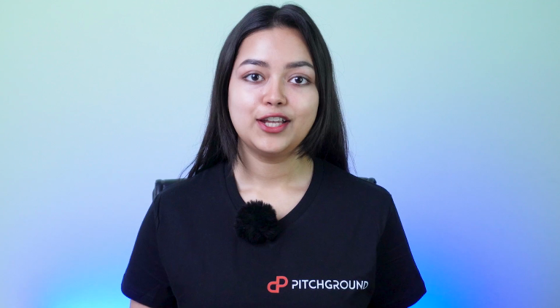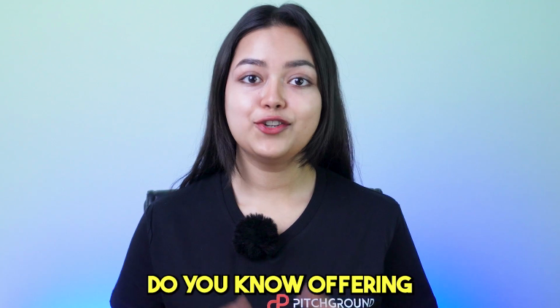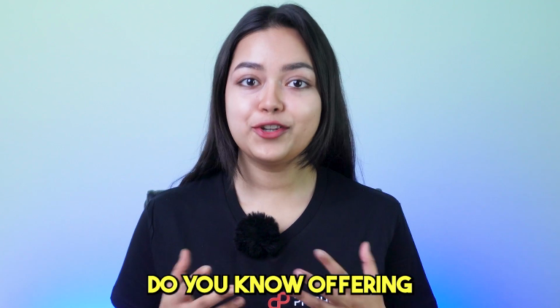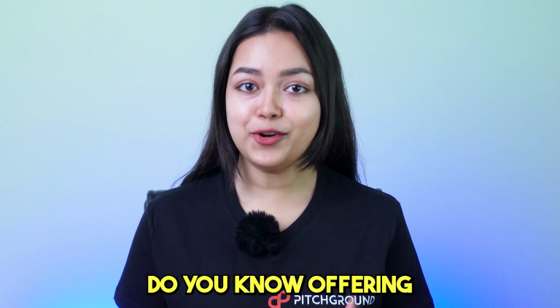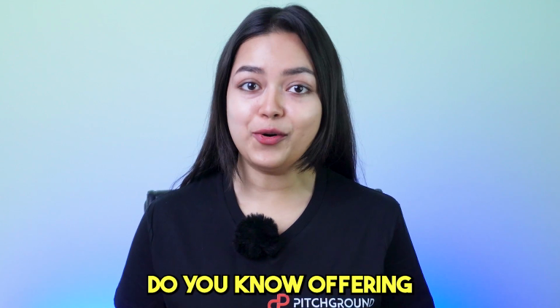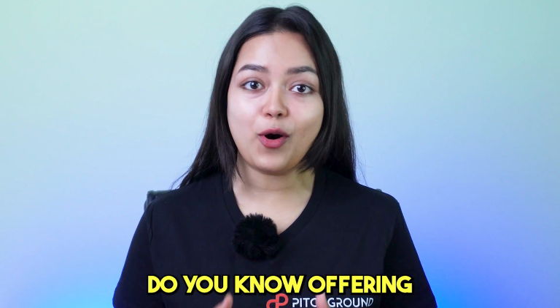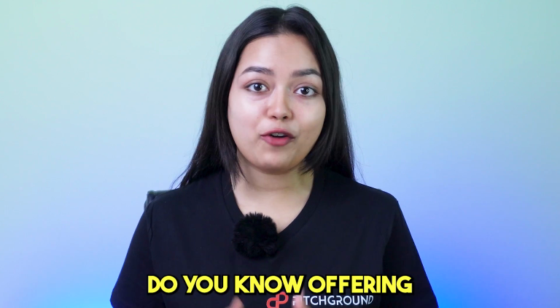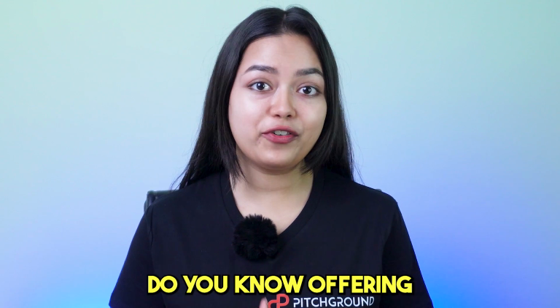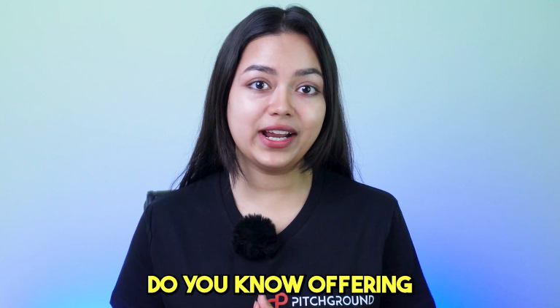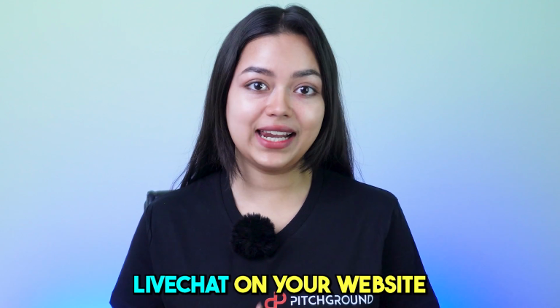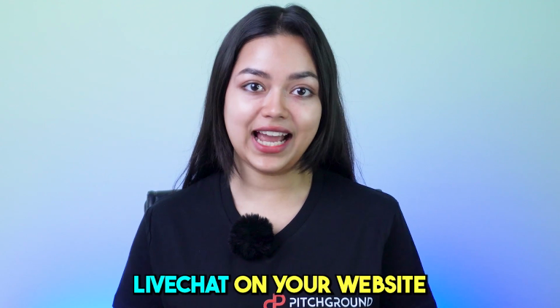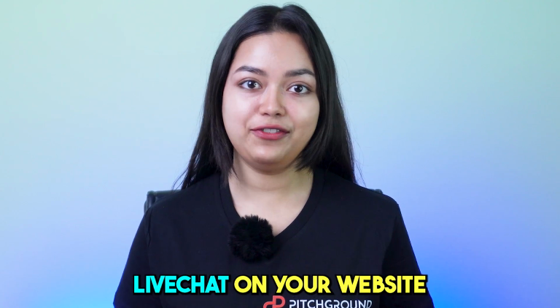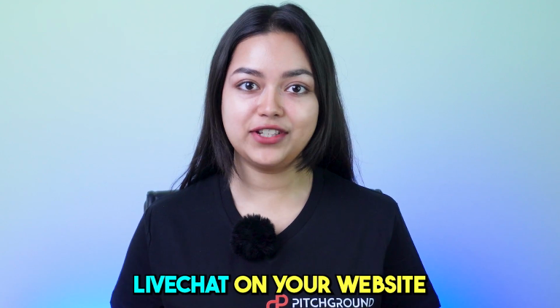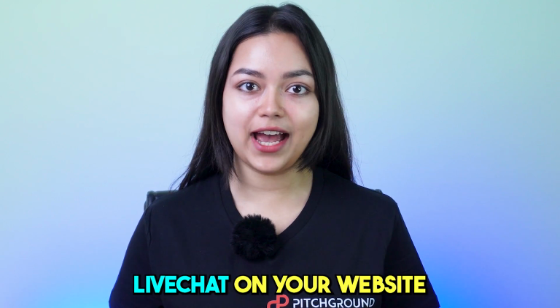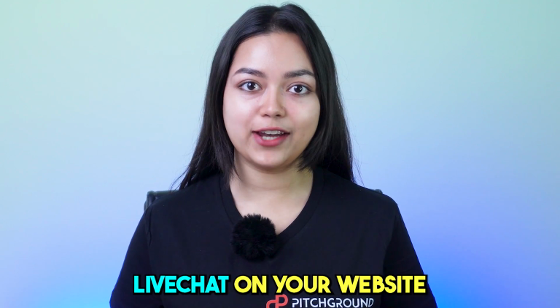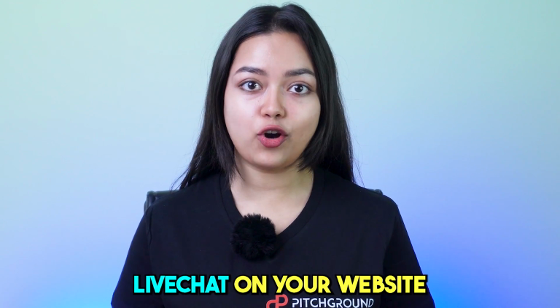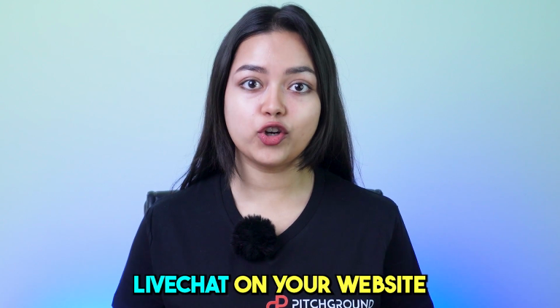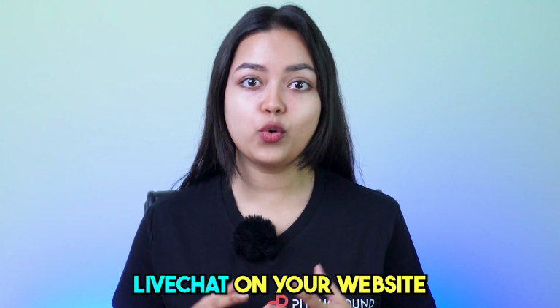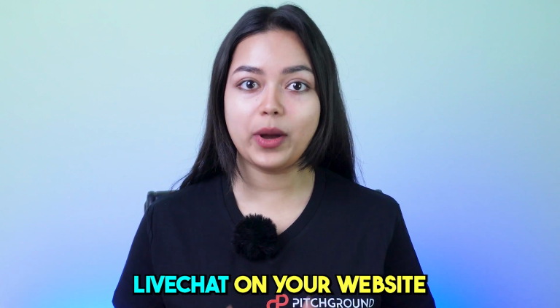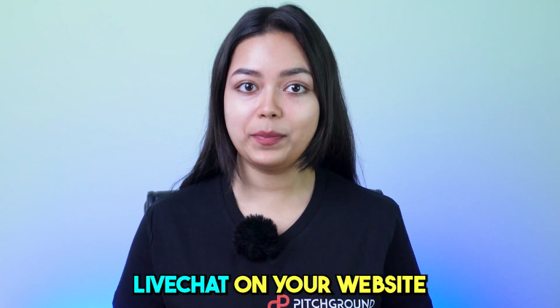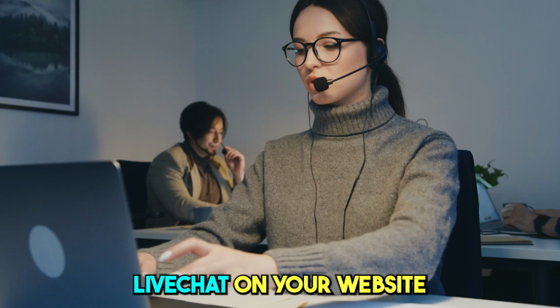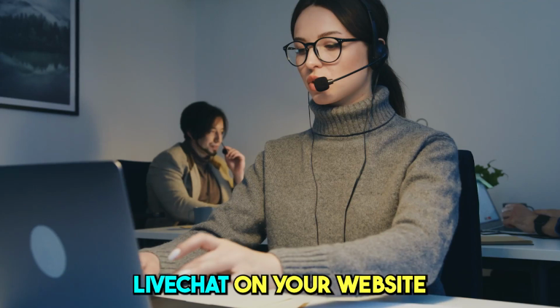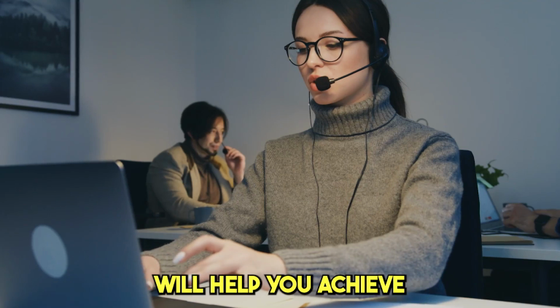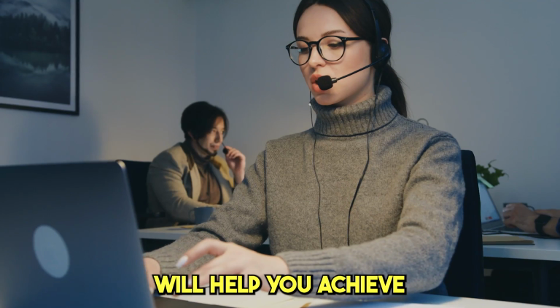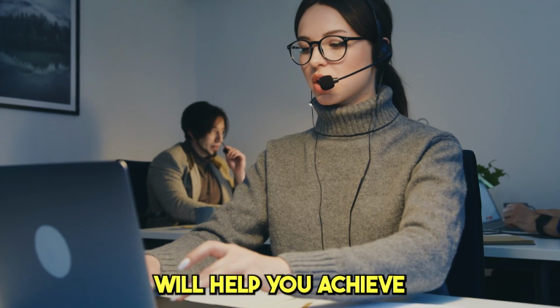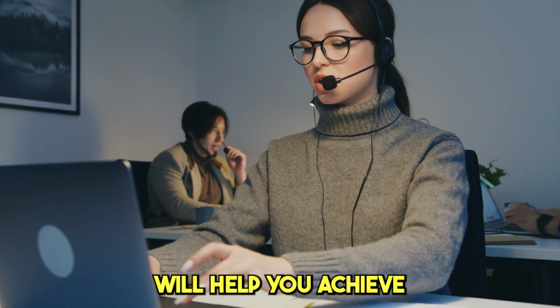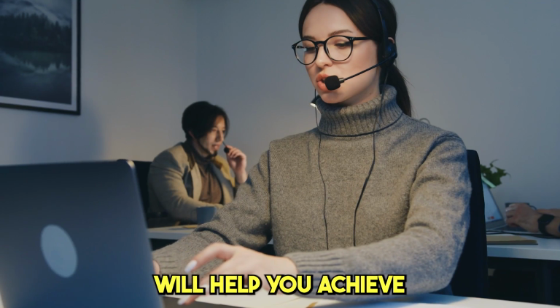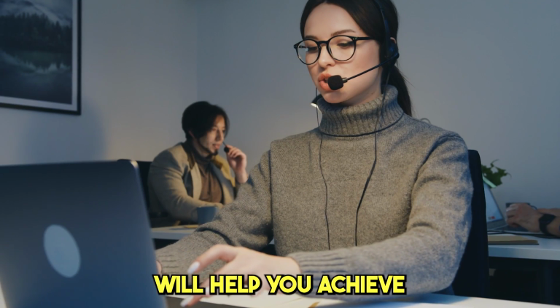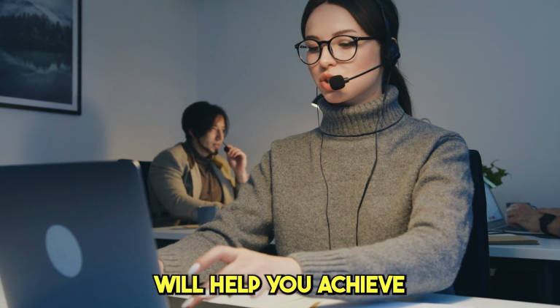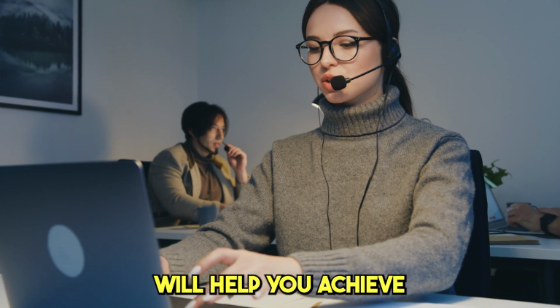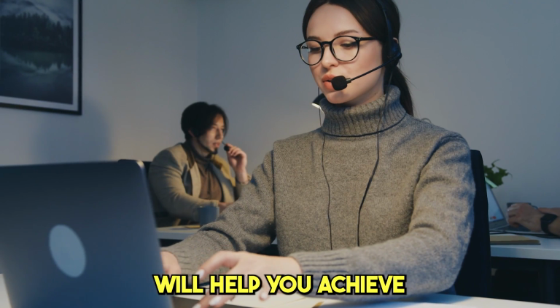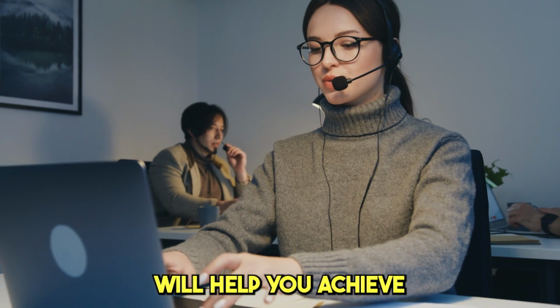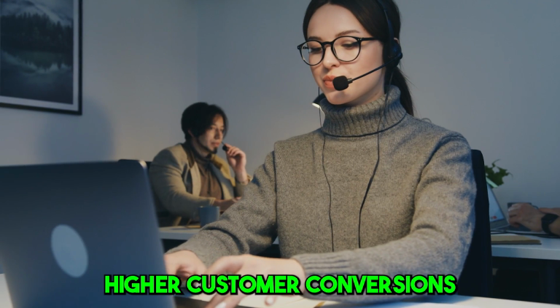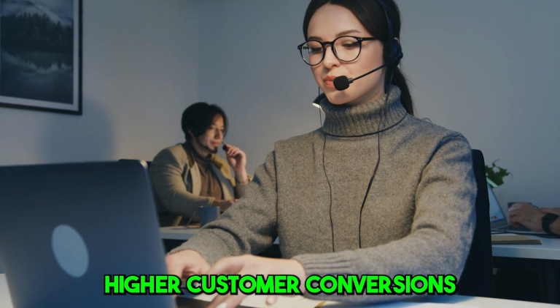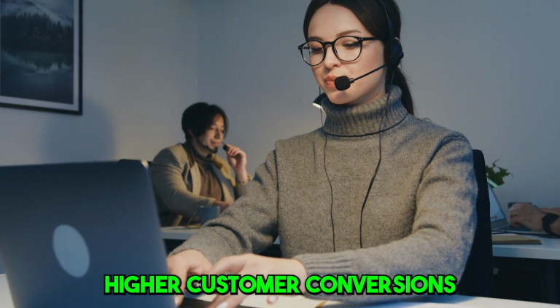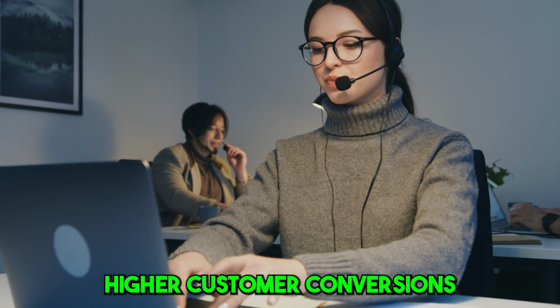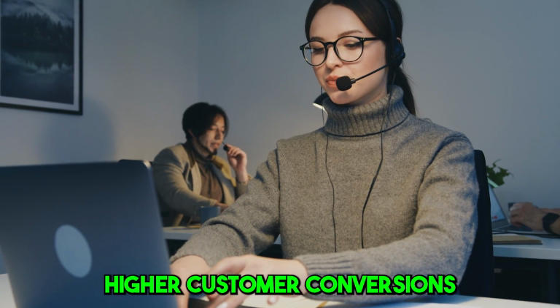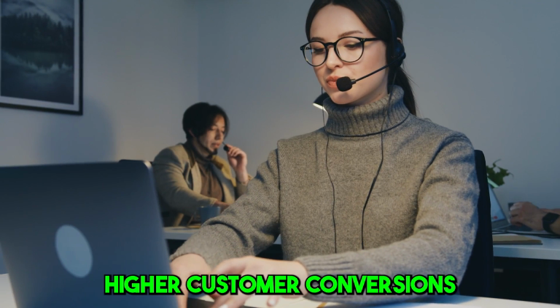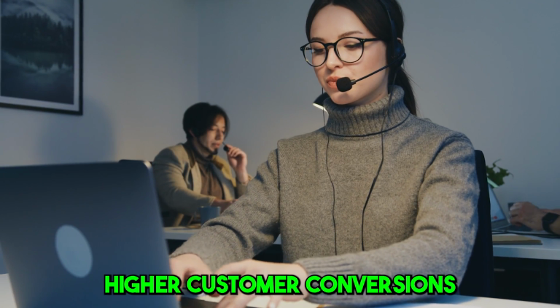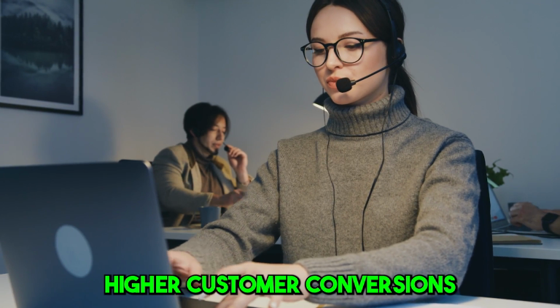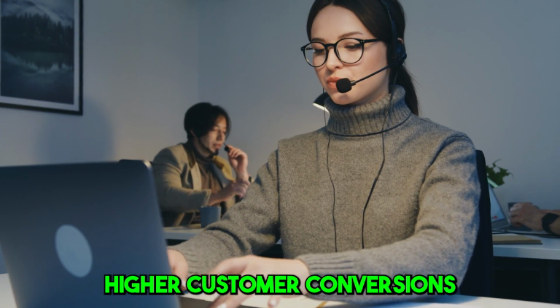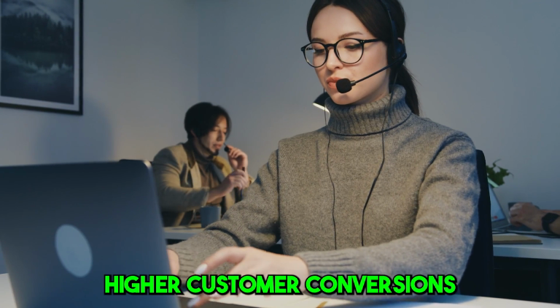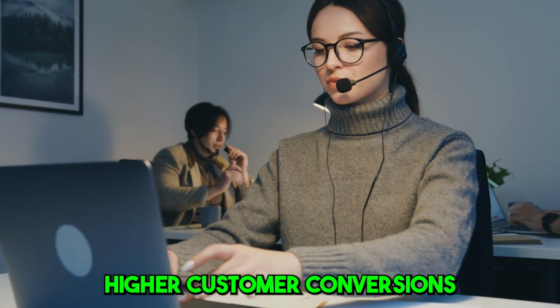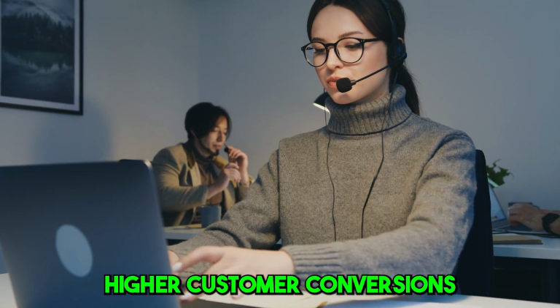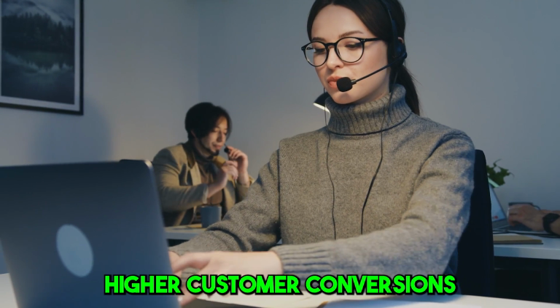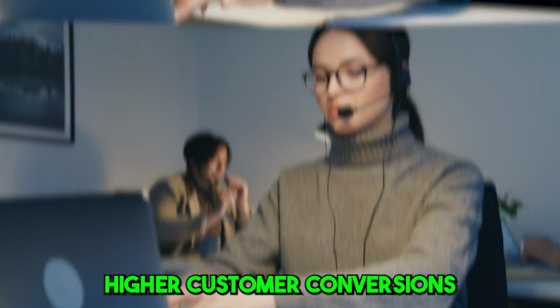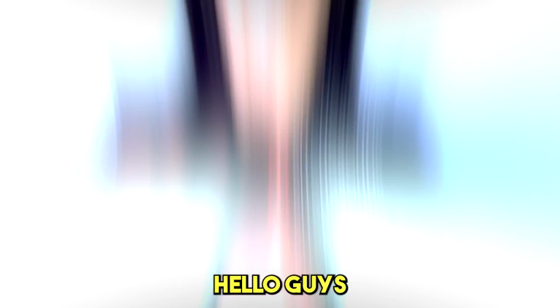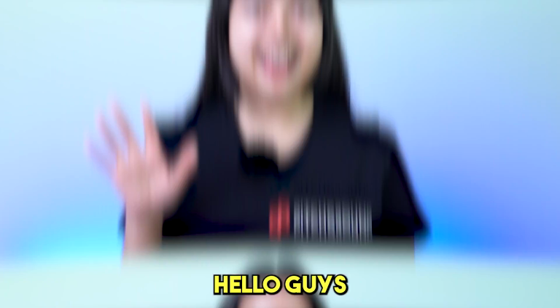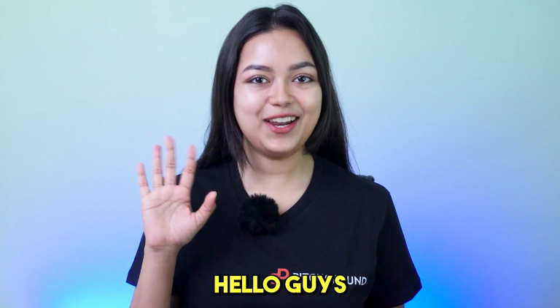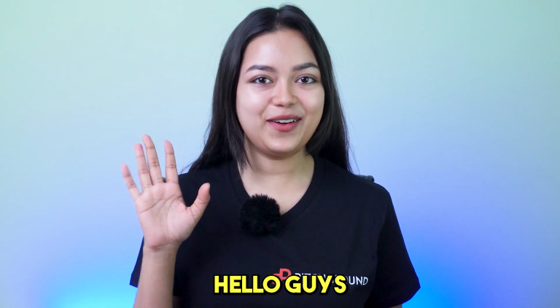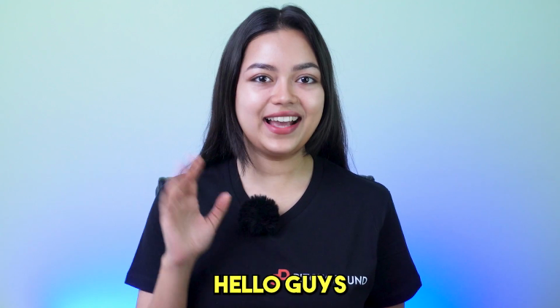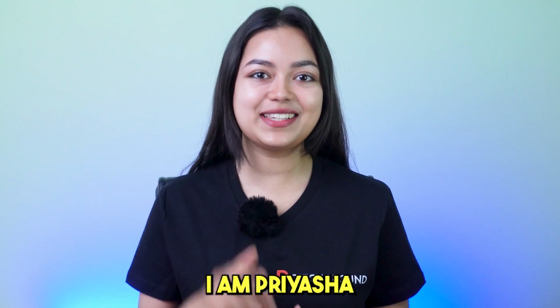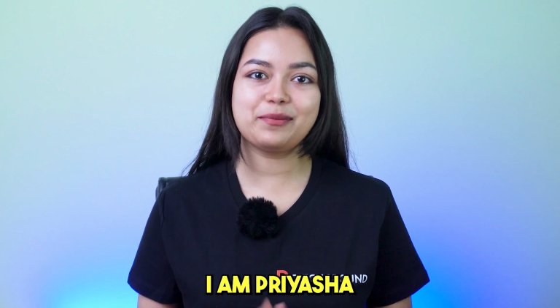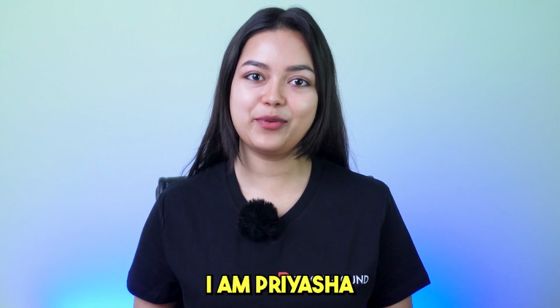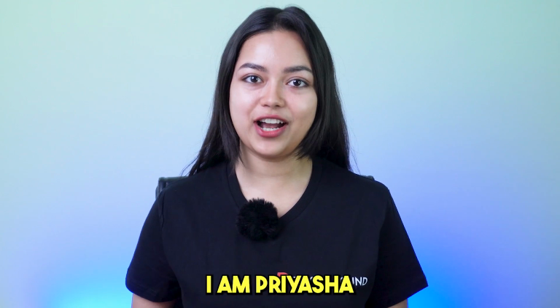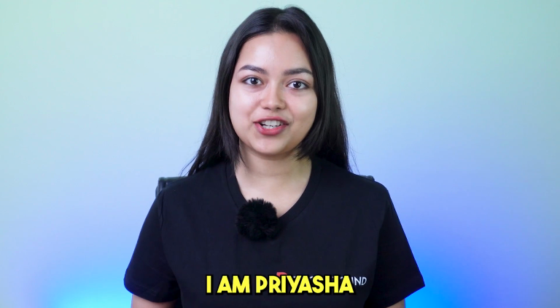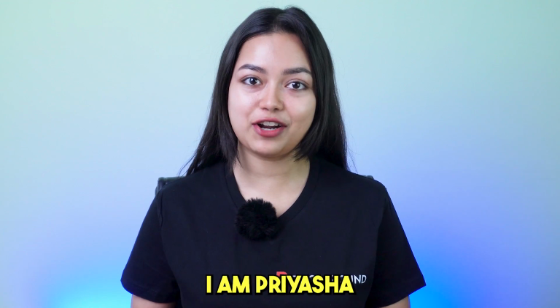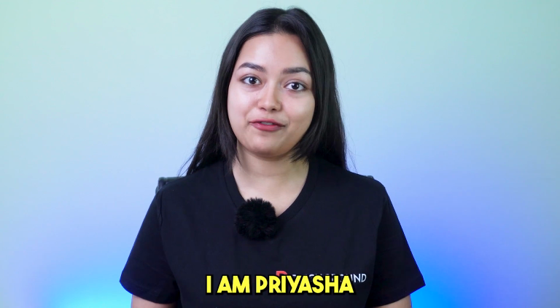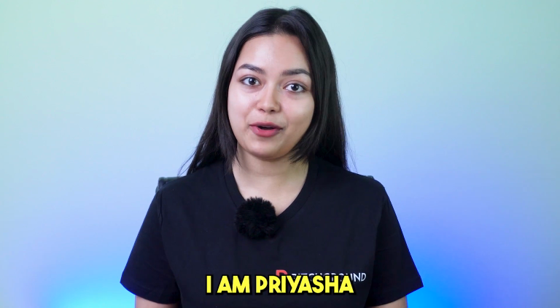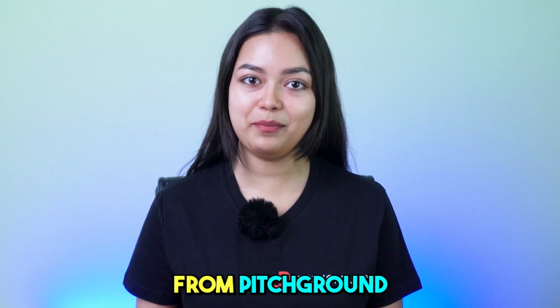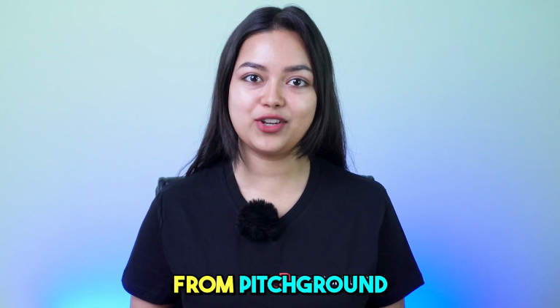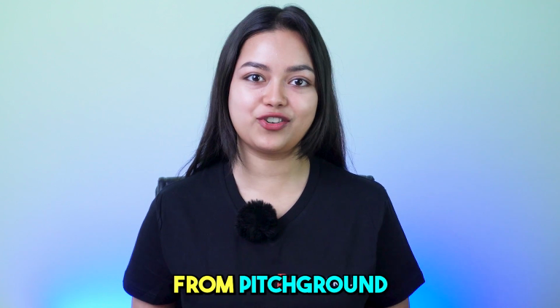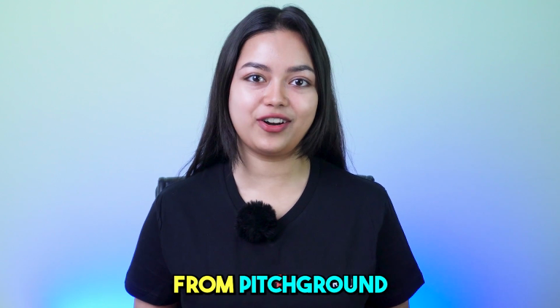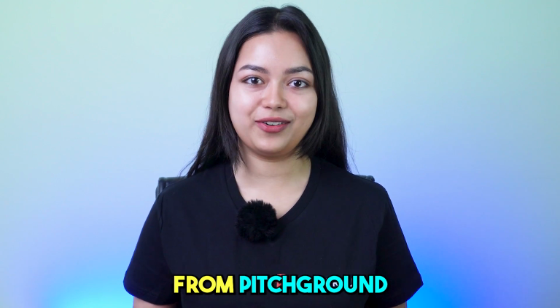Do you know, offering live chat on your website will help you achieve higher customer conversions? Hello guys, I'm Priyasha from Pitch Ground.